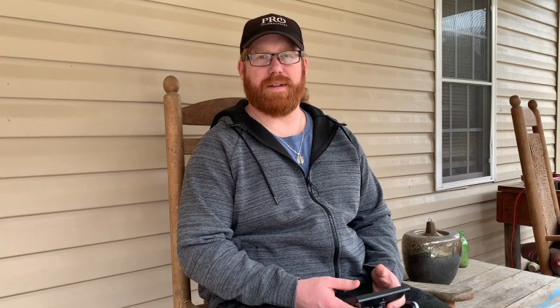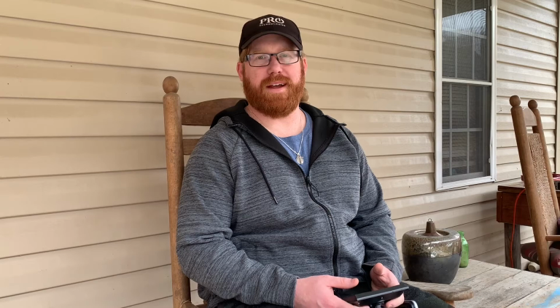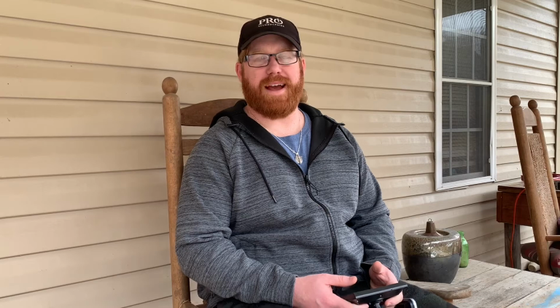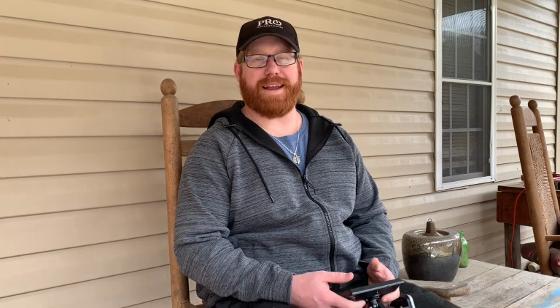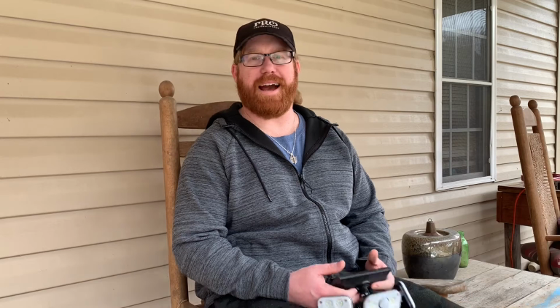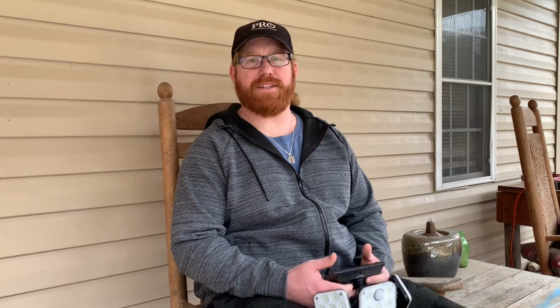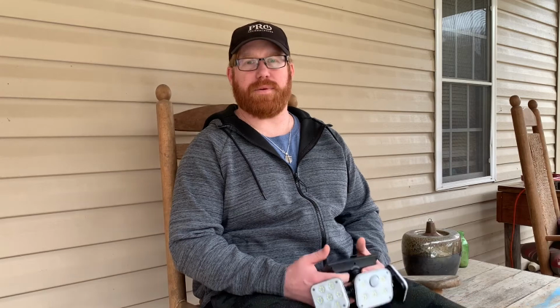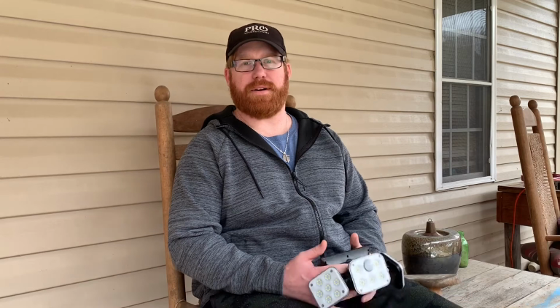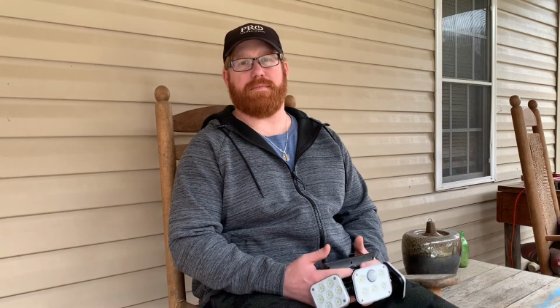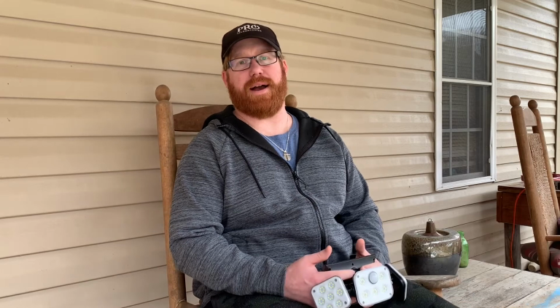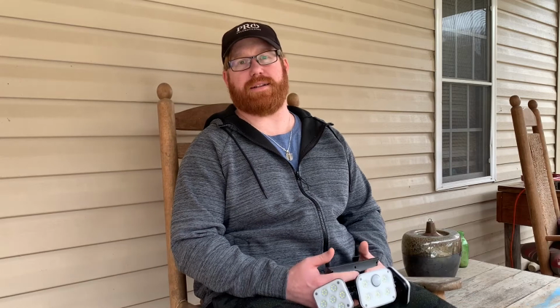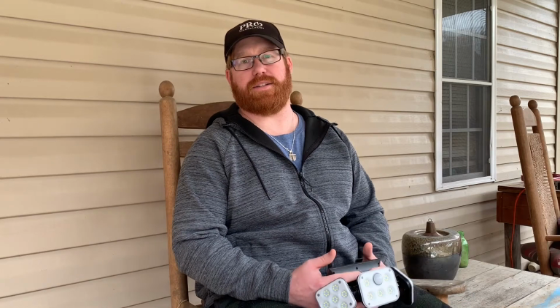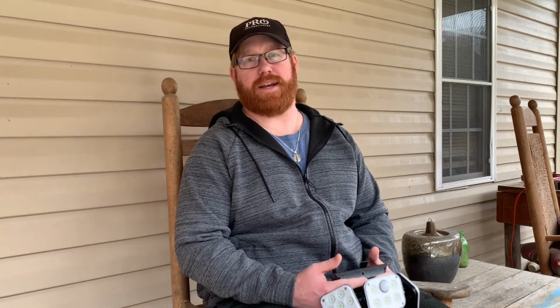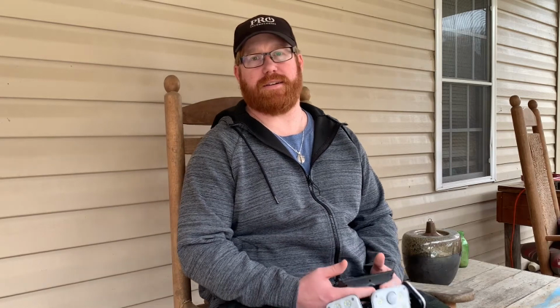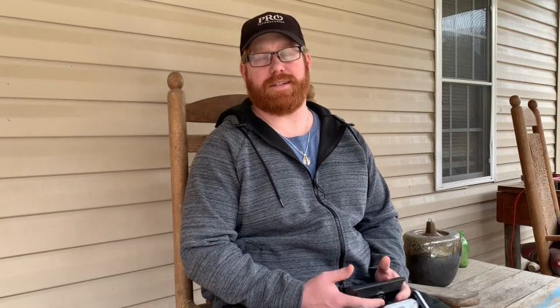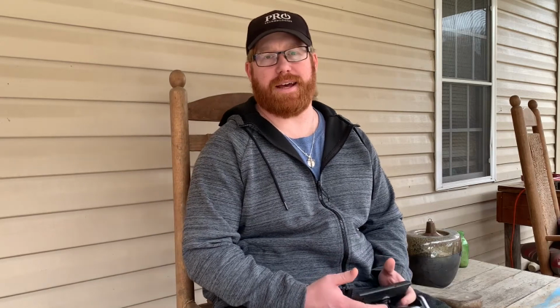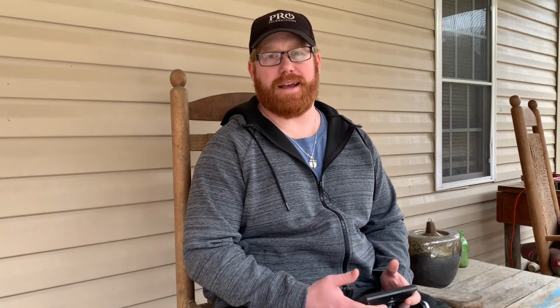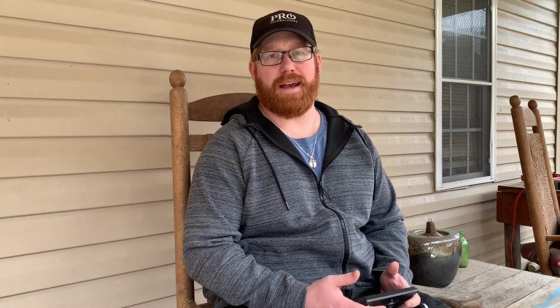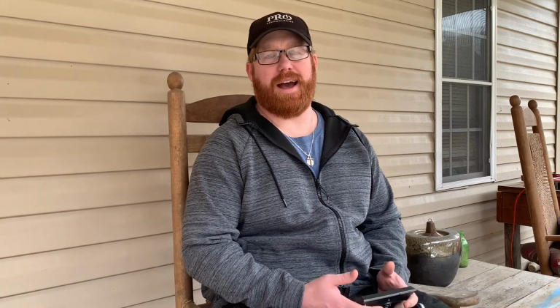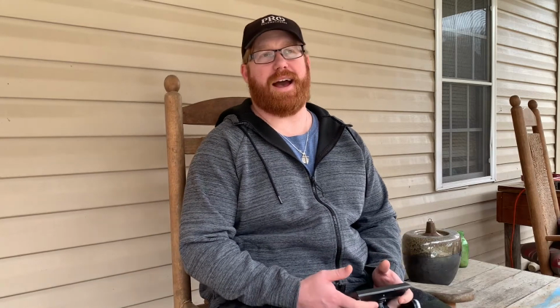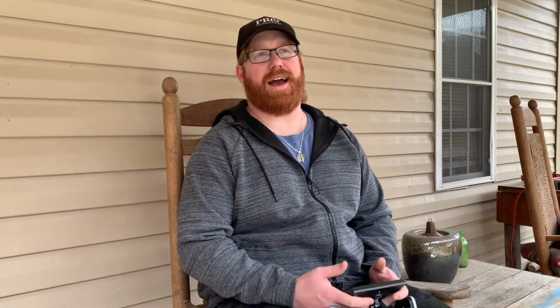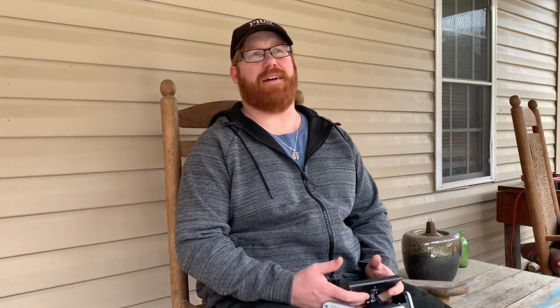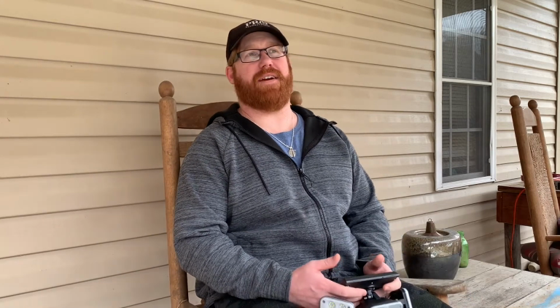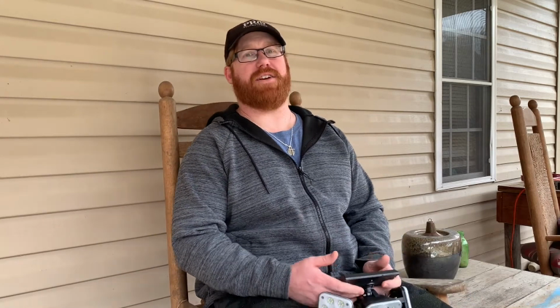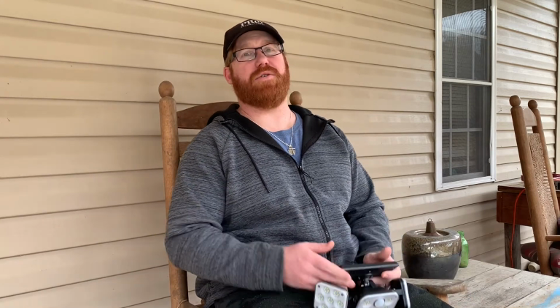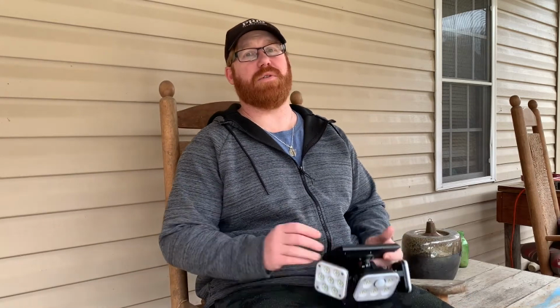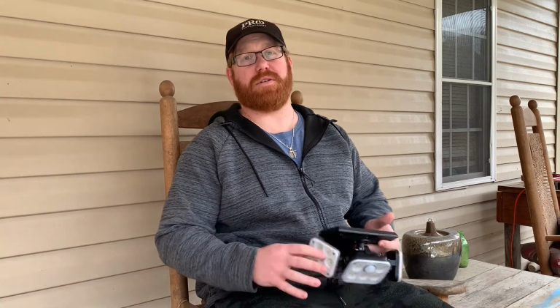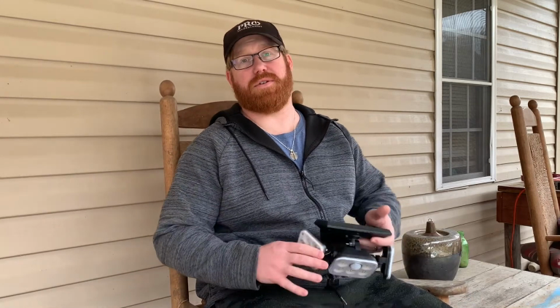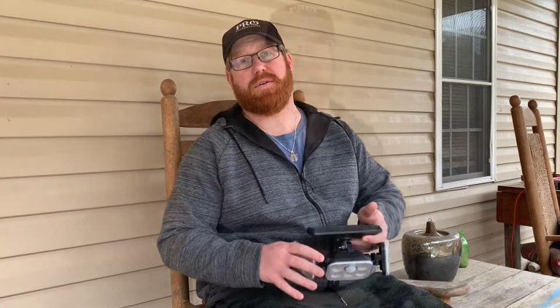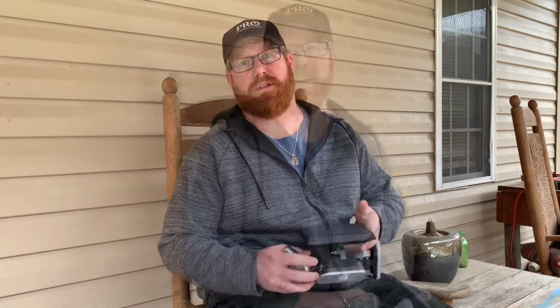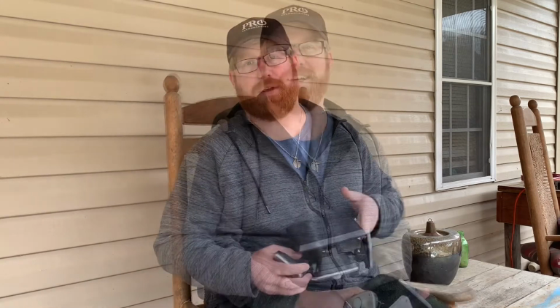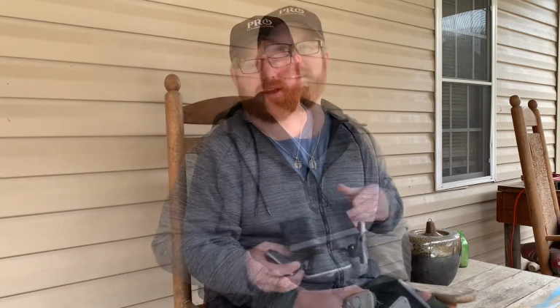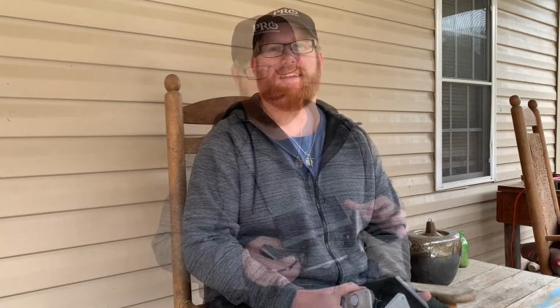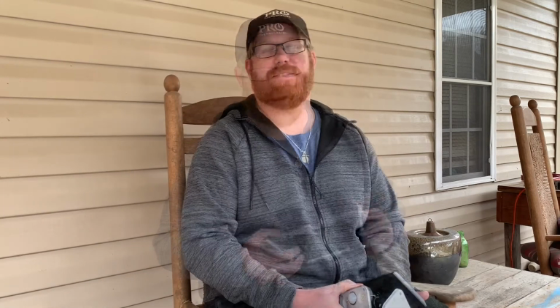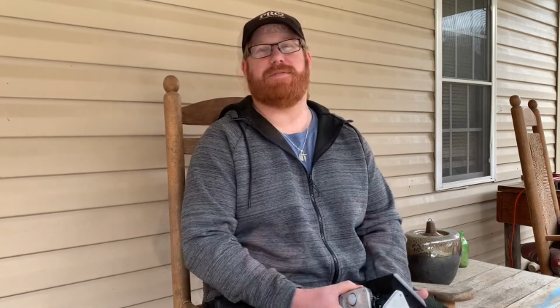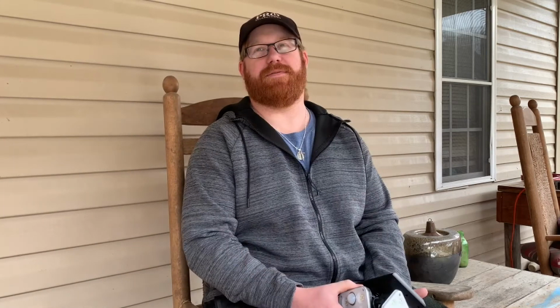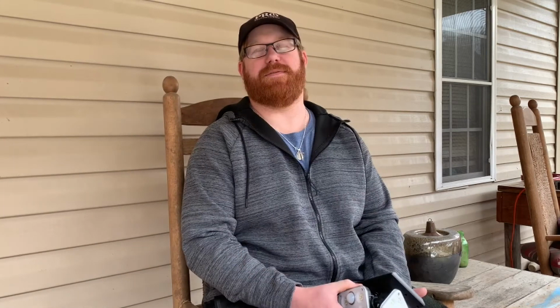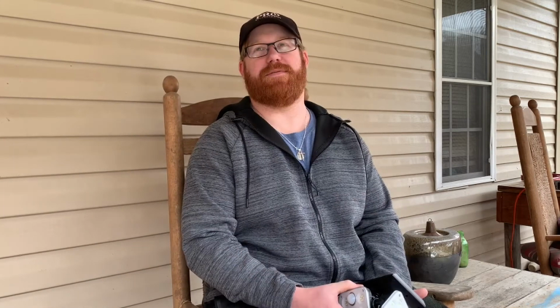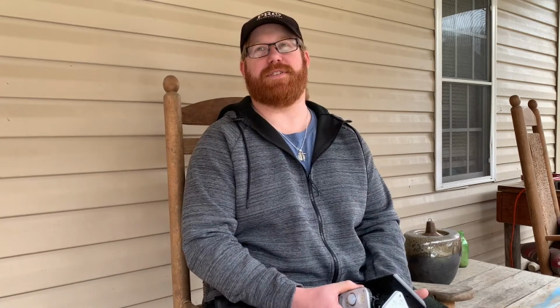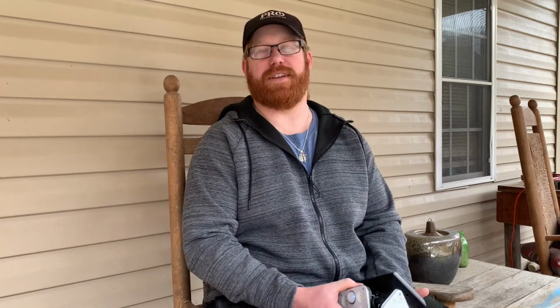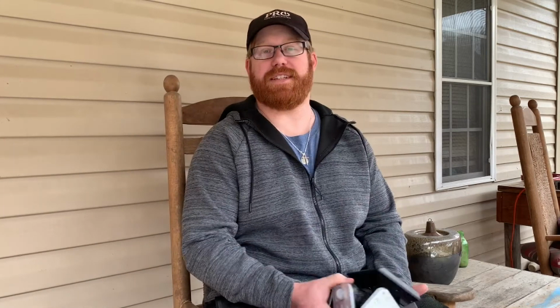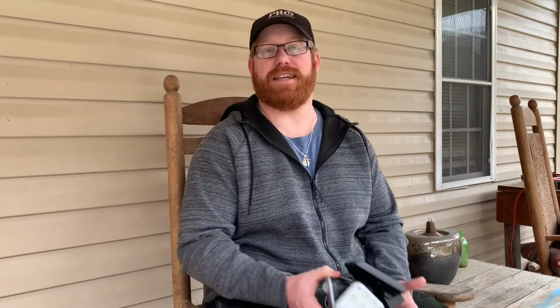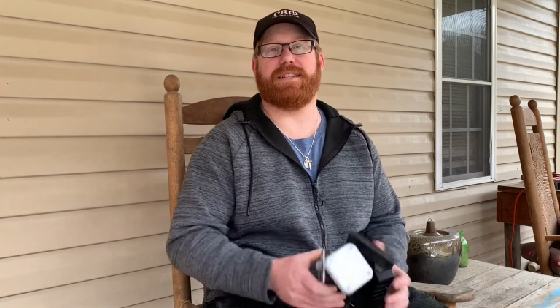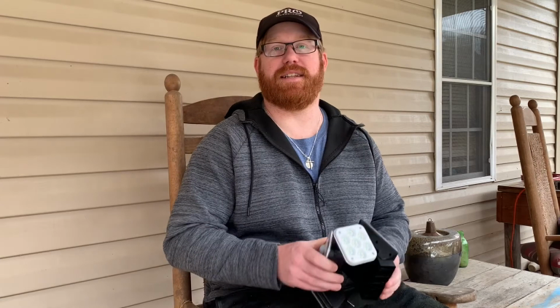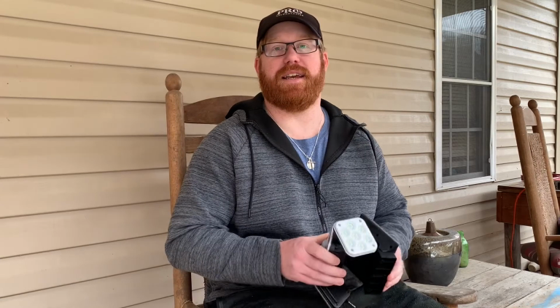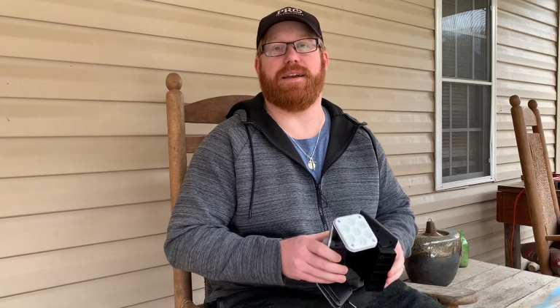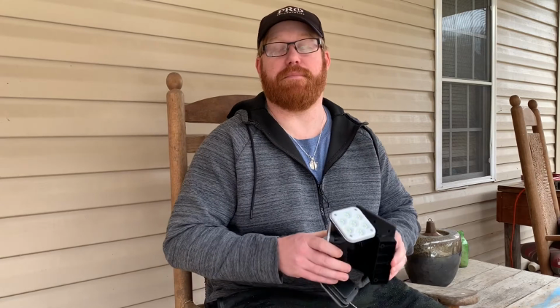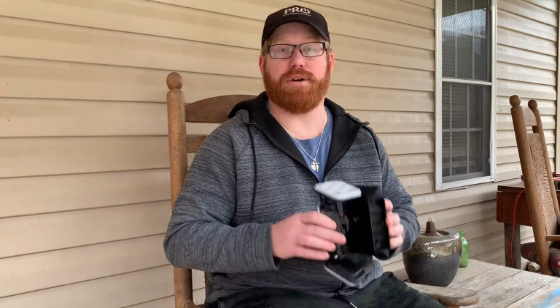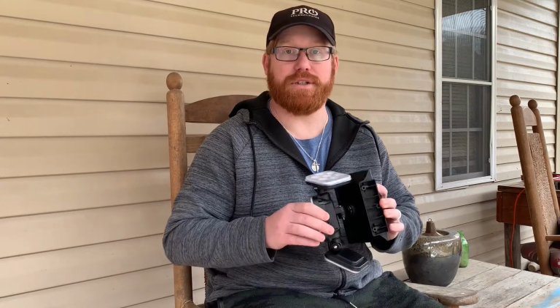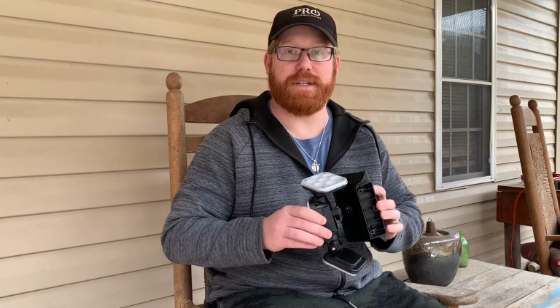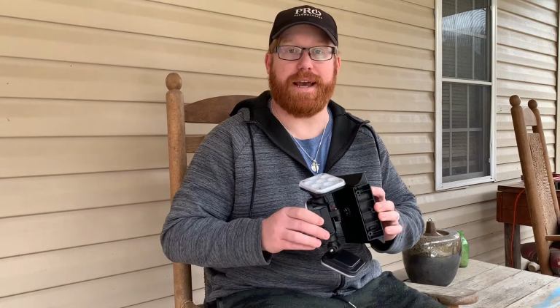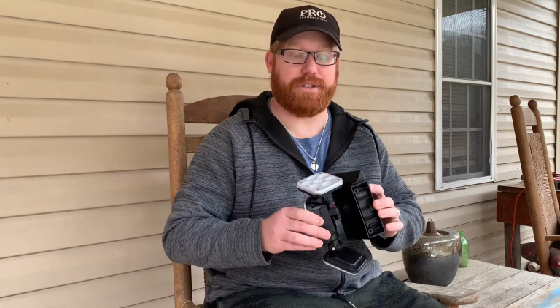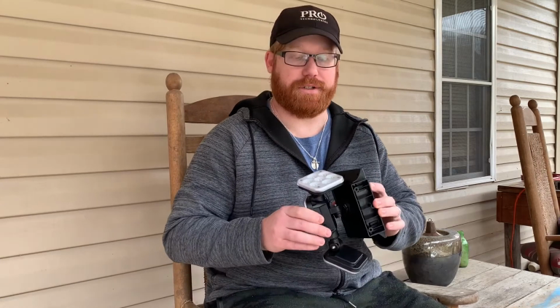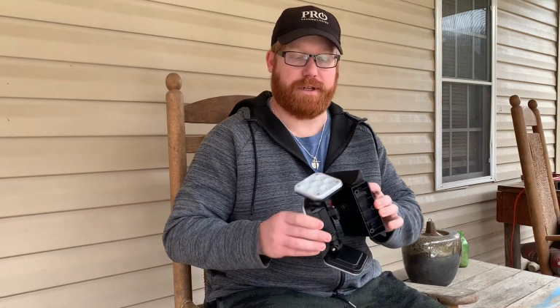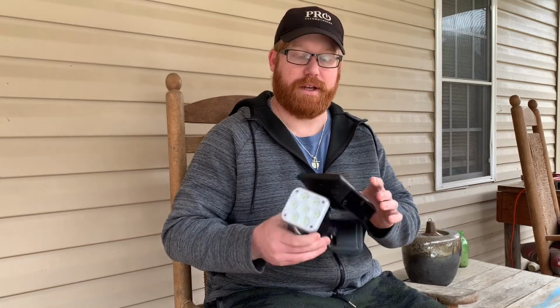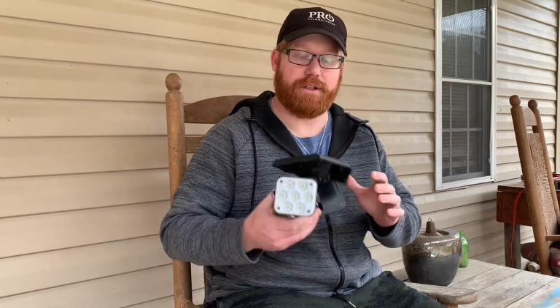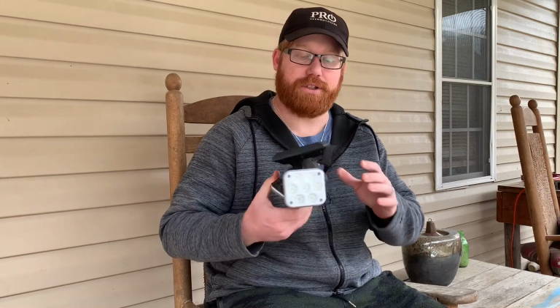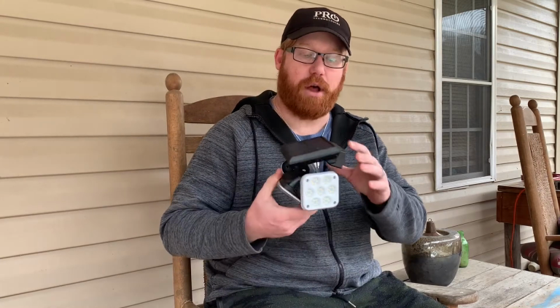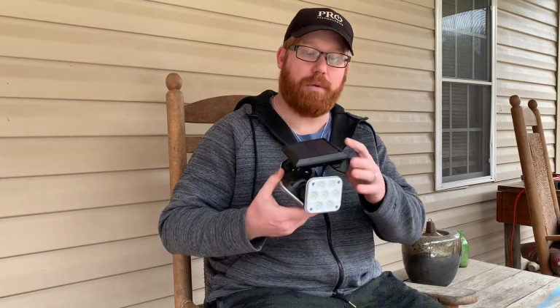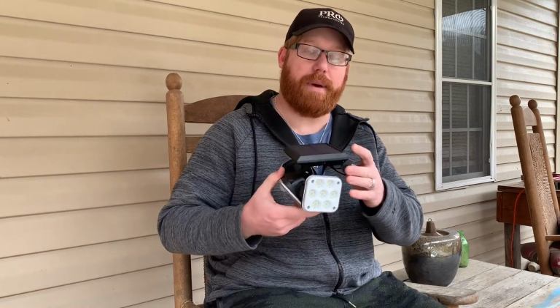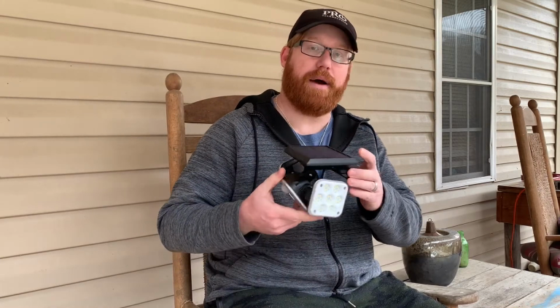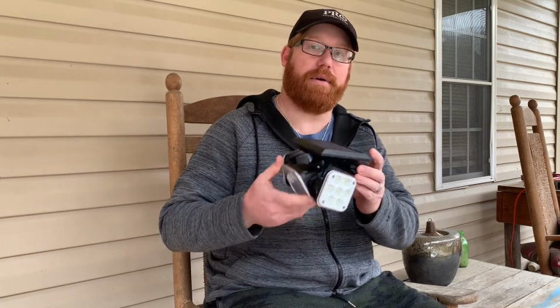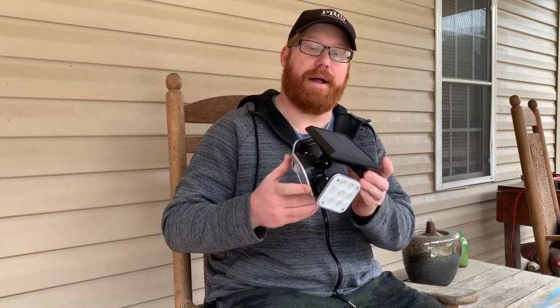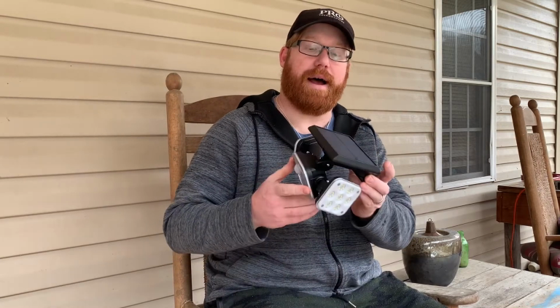Hey guys, welcome back to the channel today. I have a cool little toy that we got here. This is the motion detection solar power light.